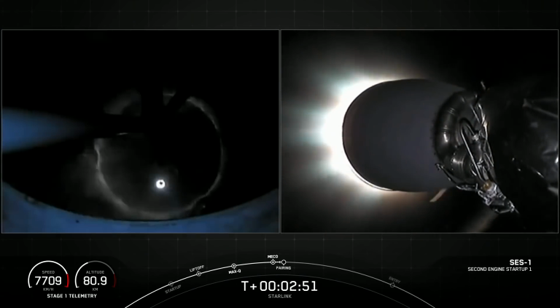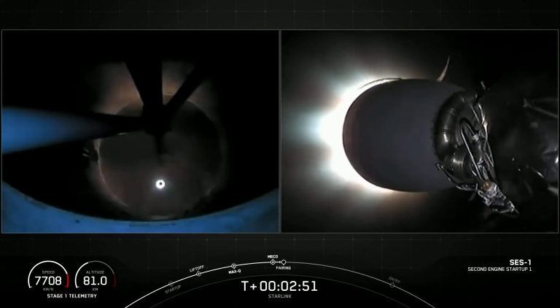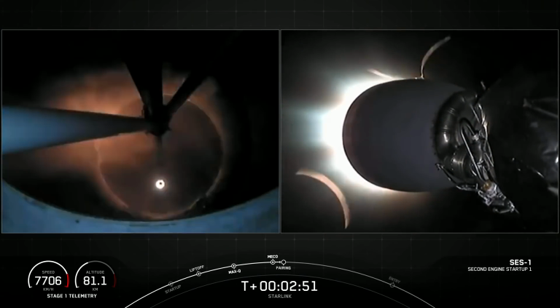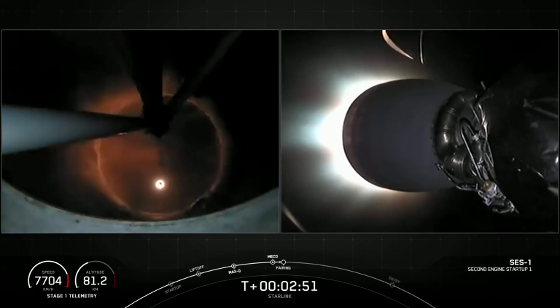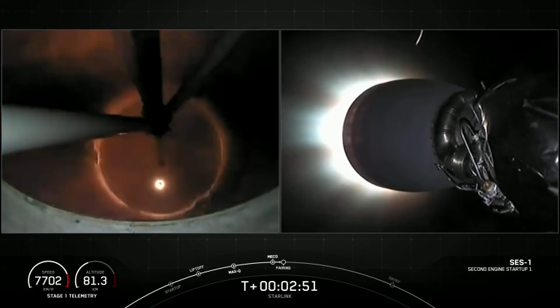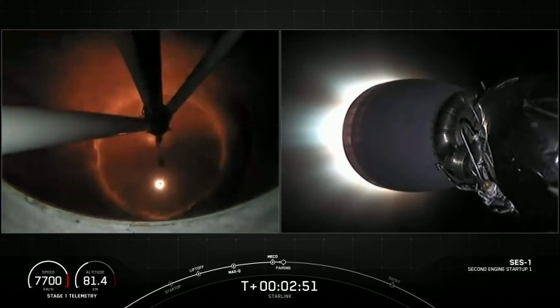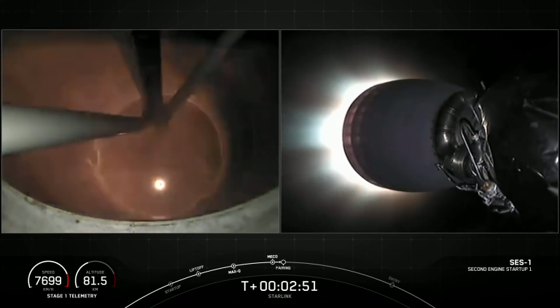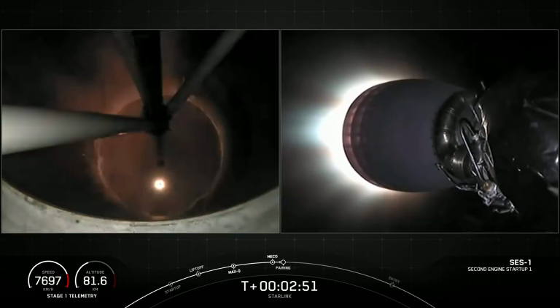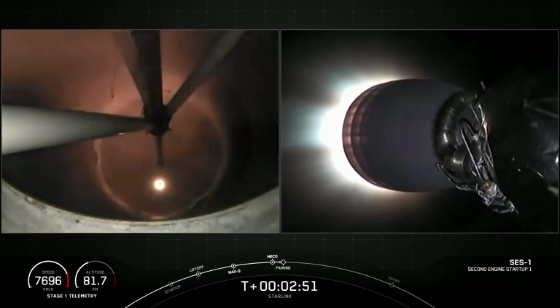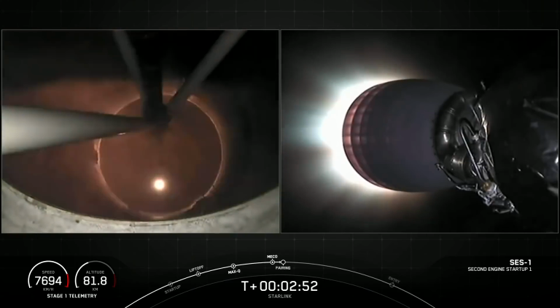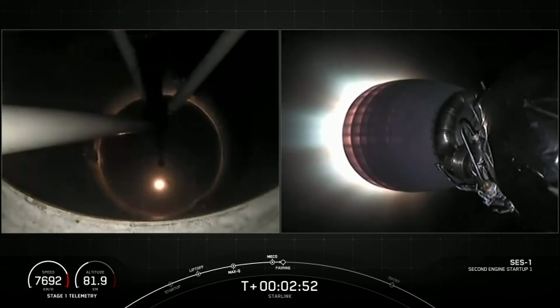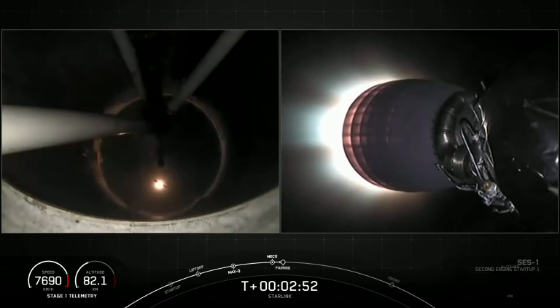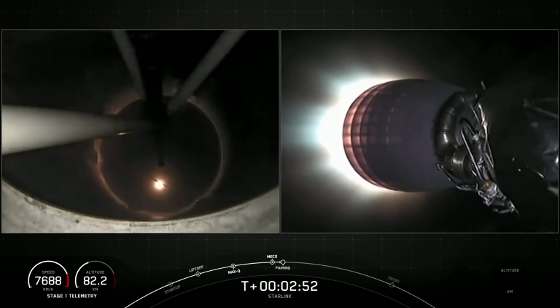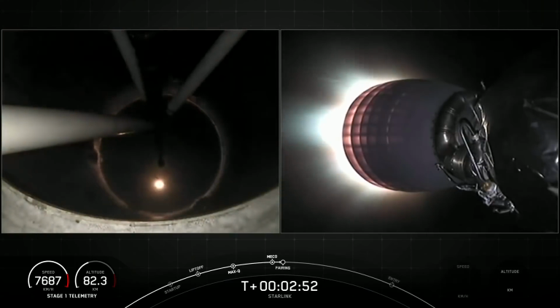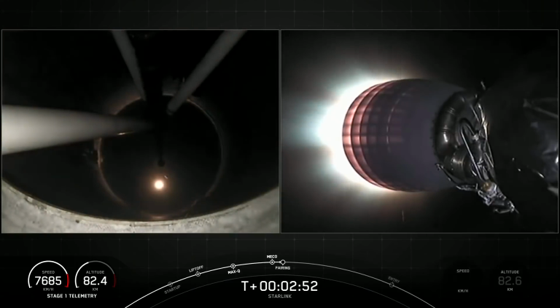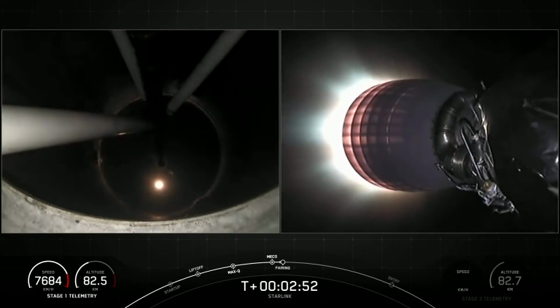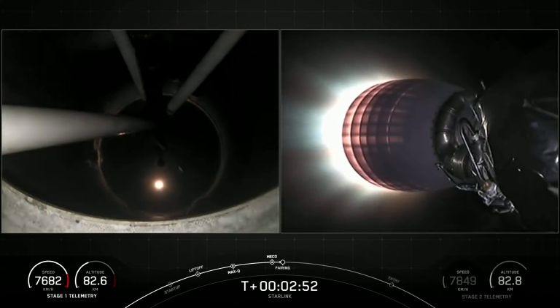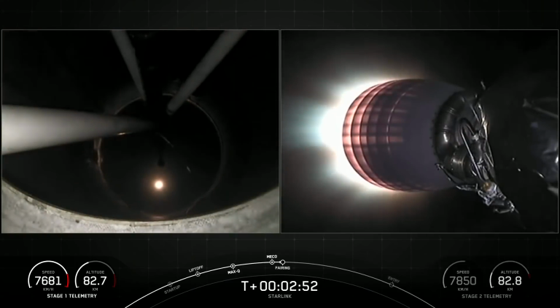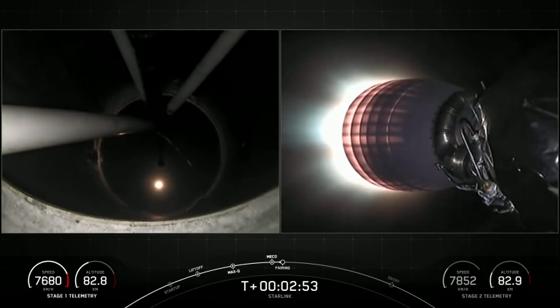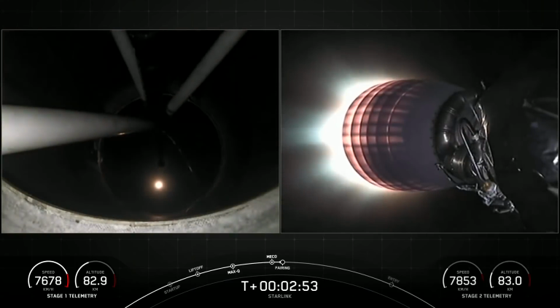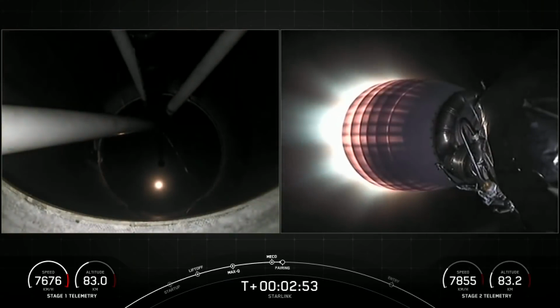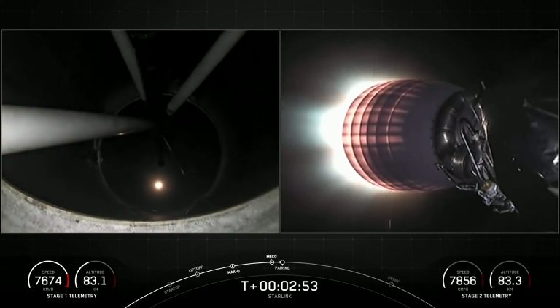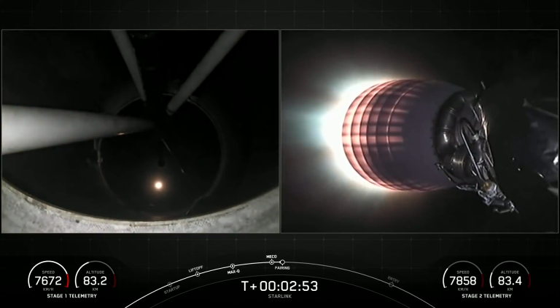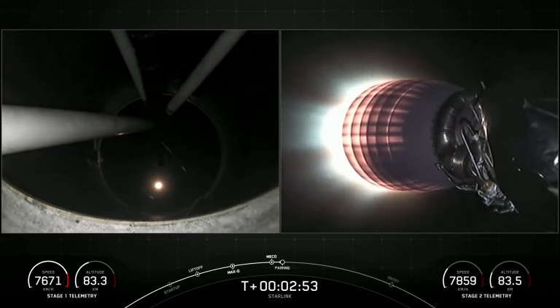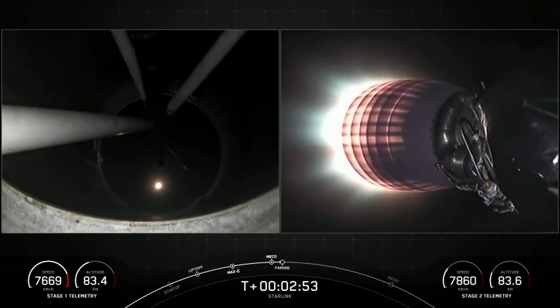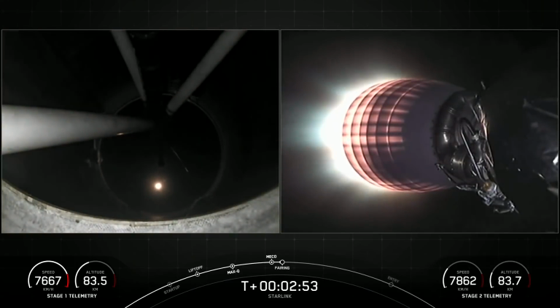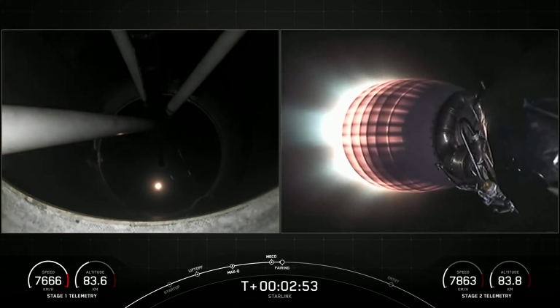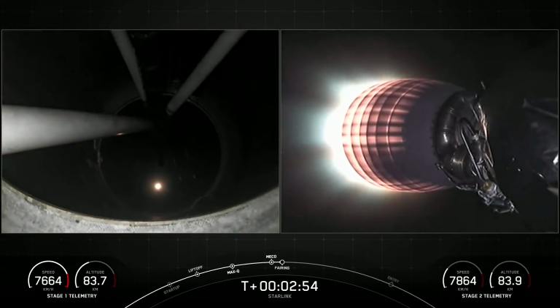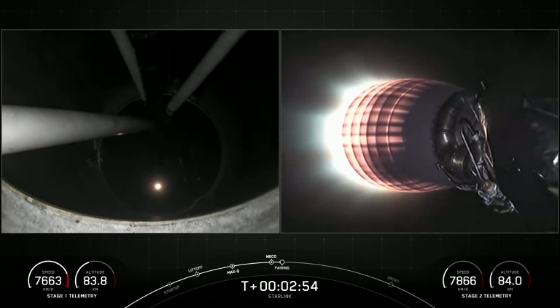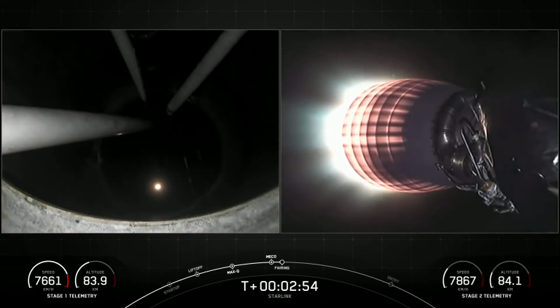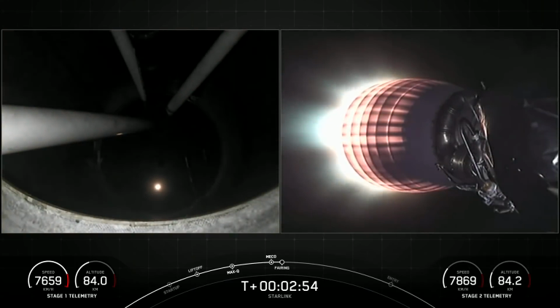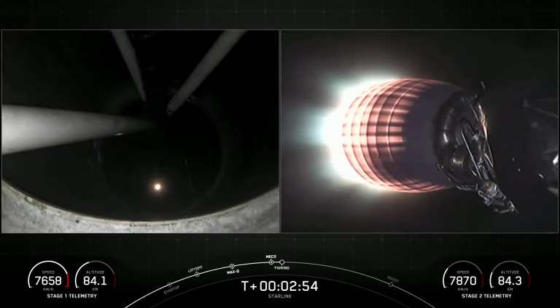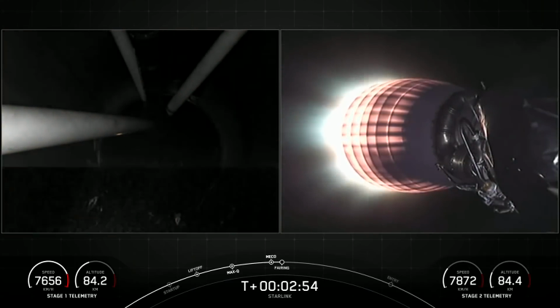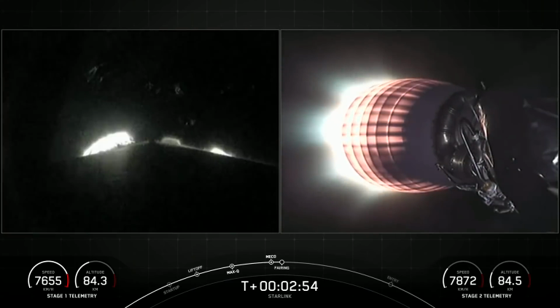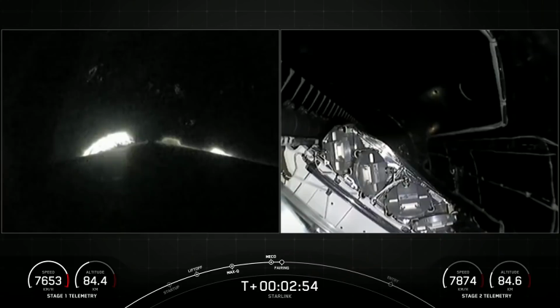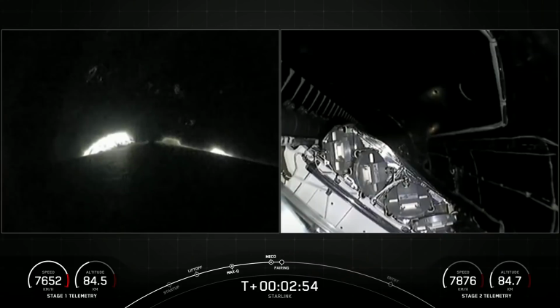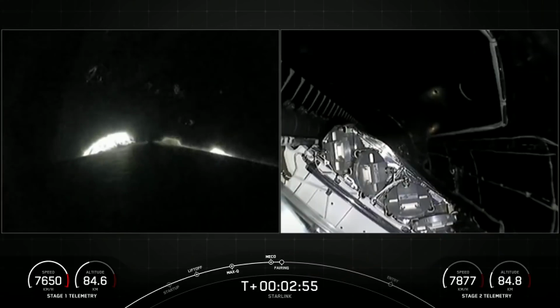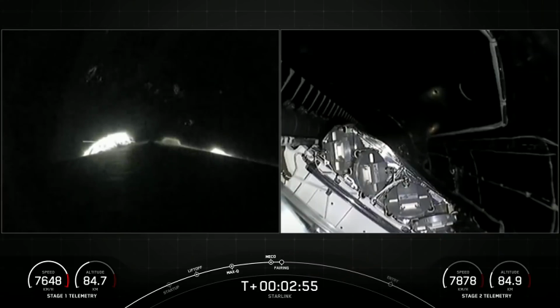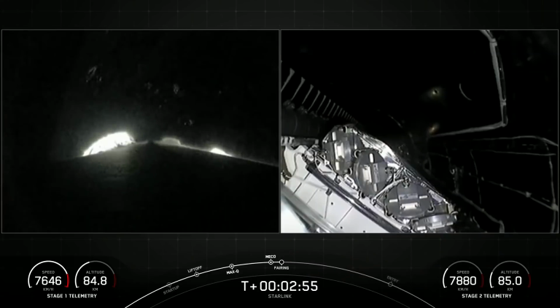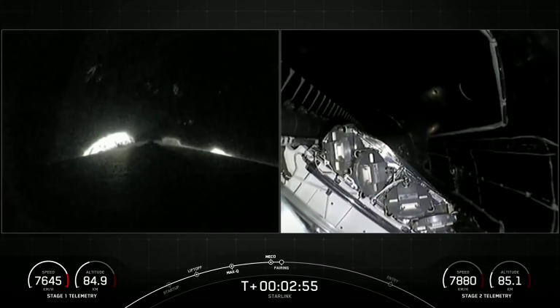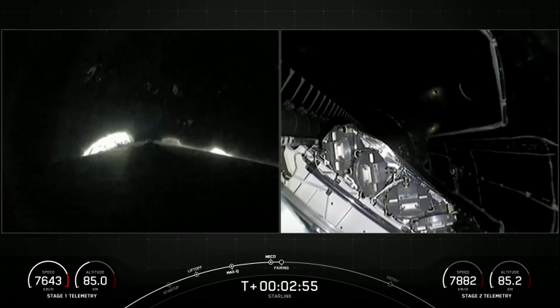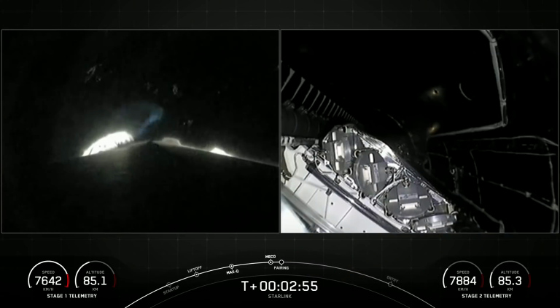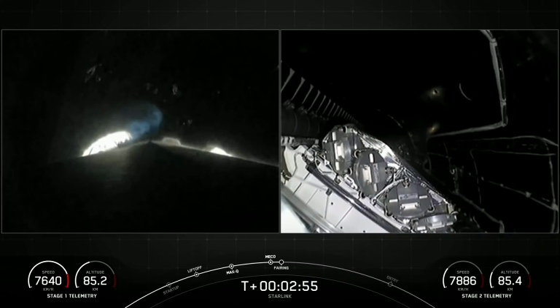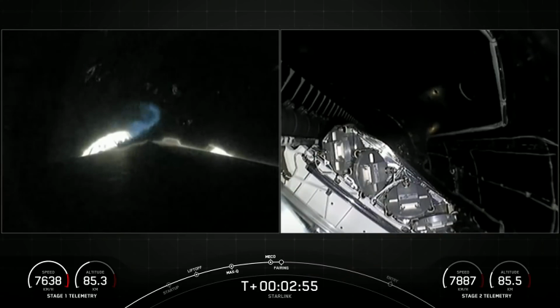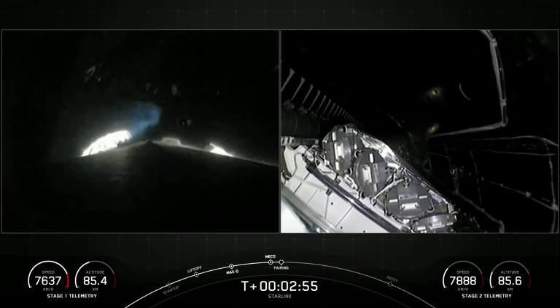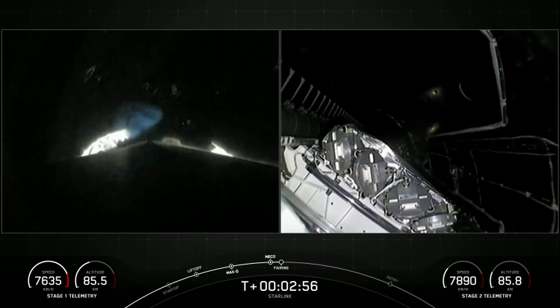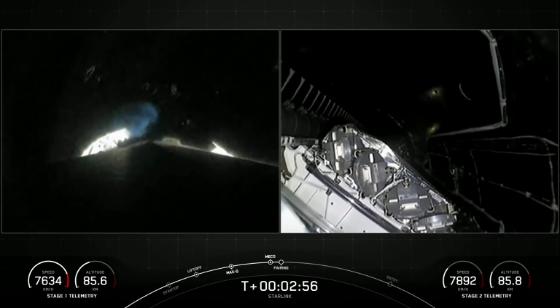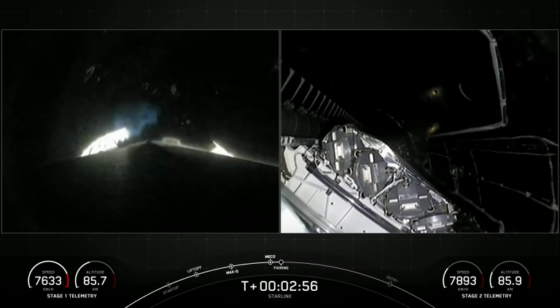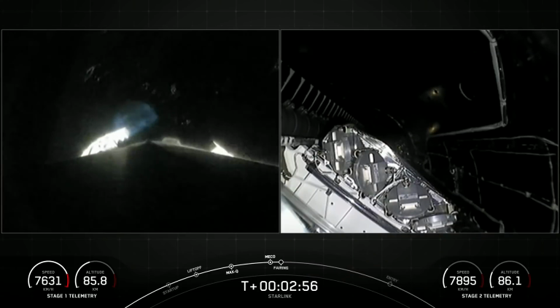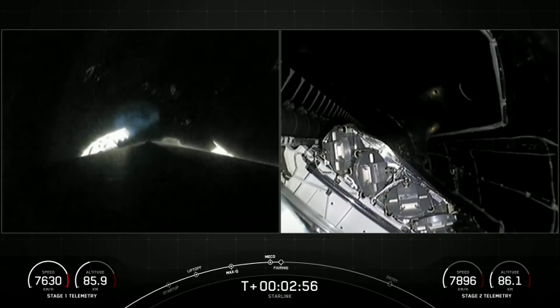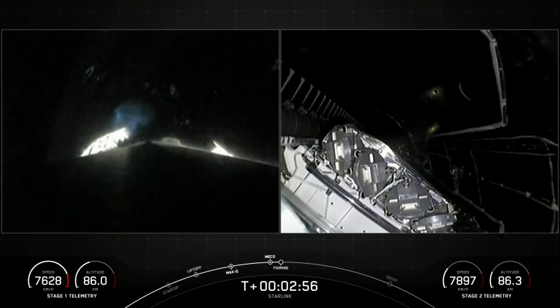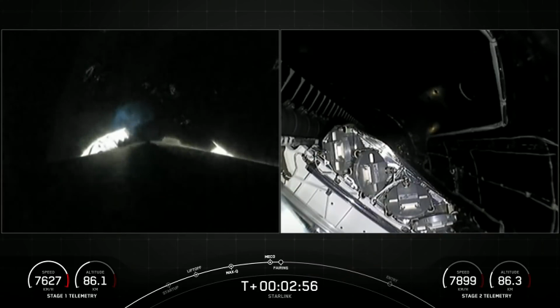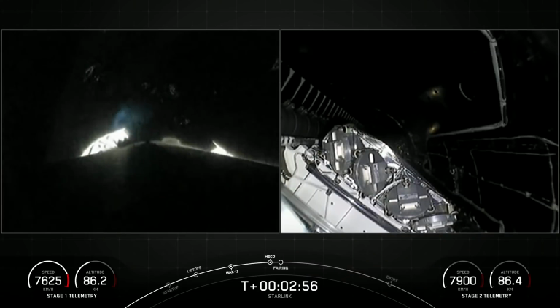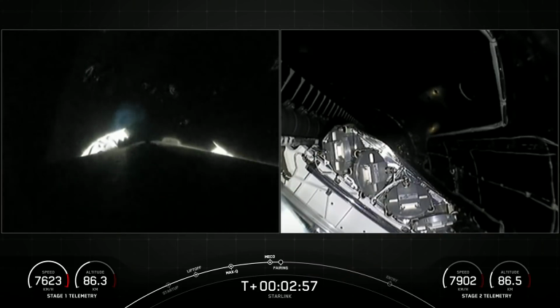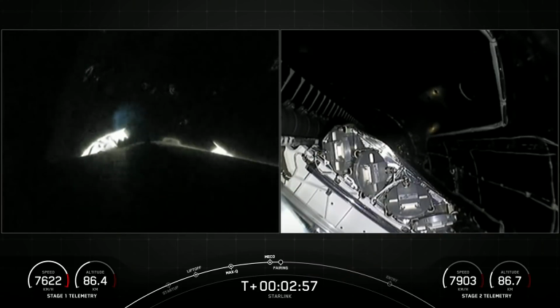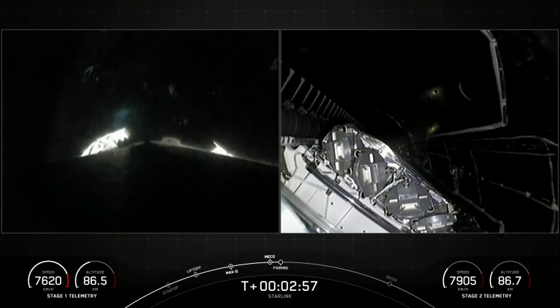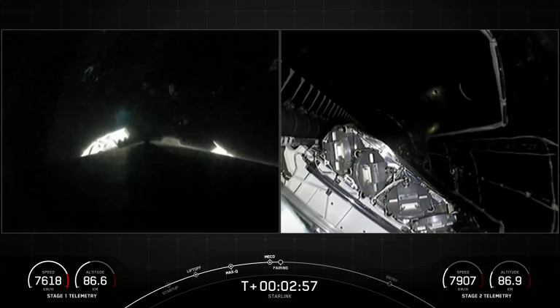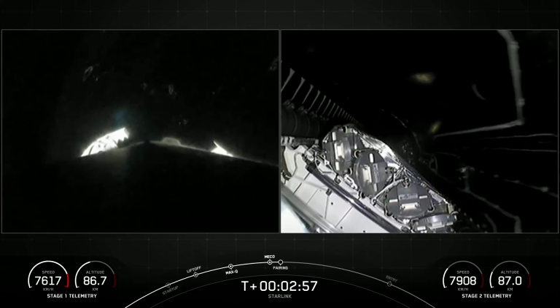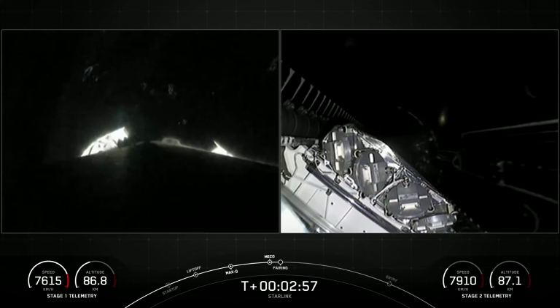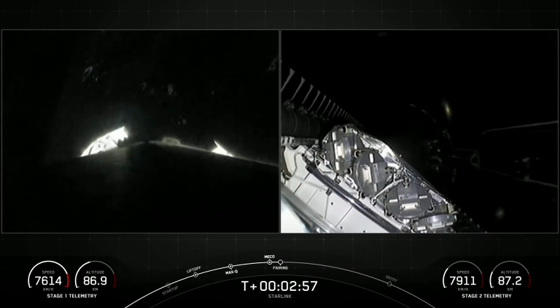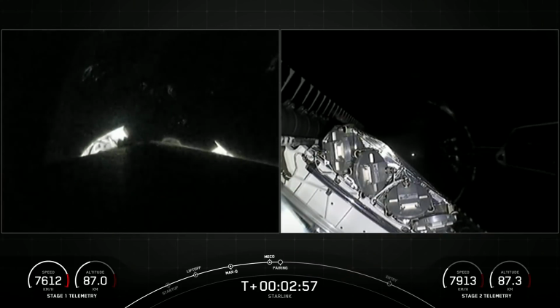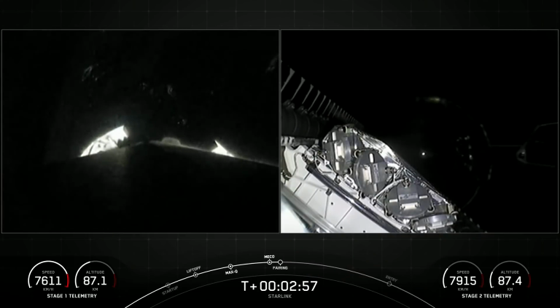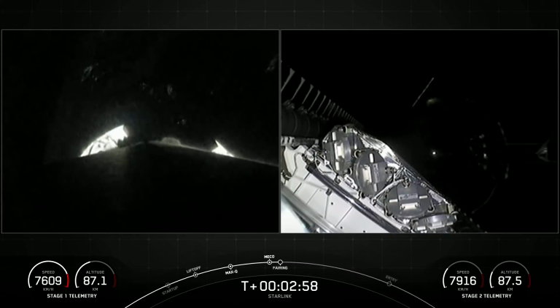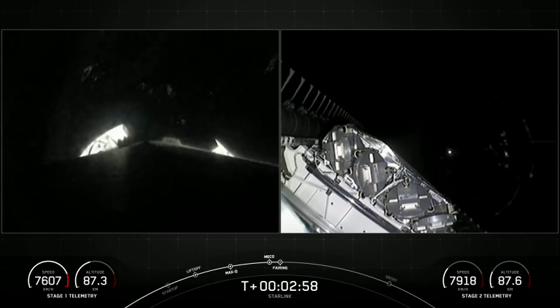You just saw stage separation, main engine cutoff, and second engine startup one.